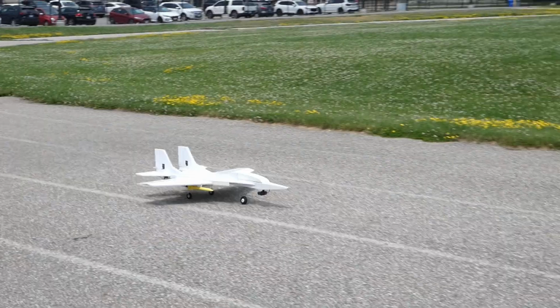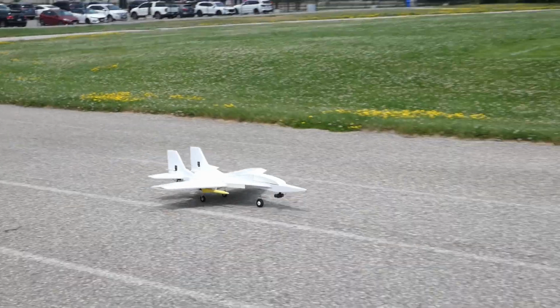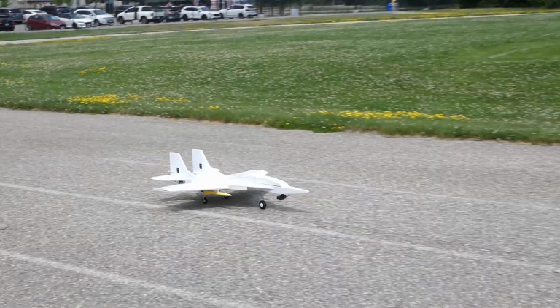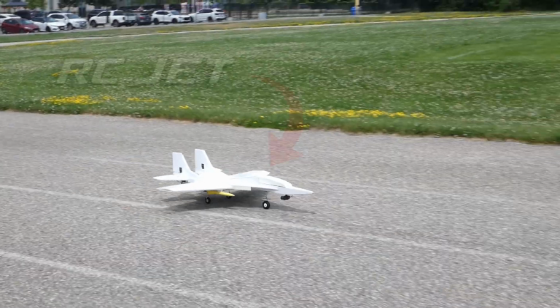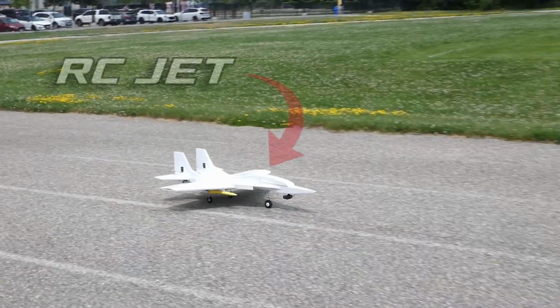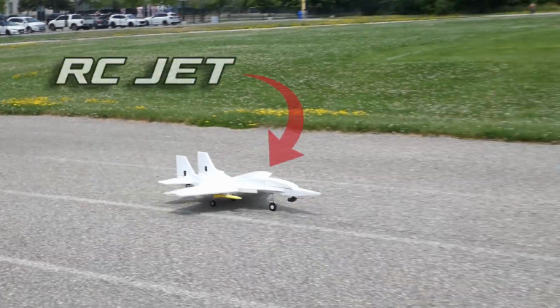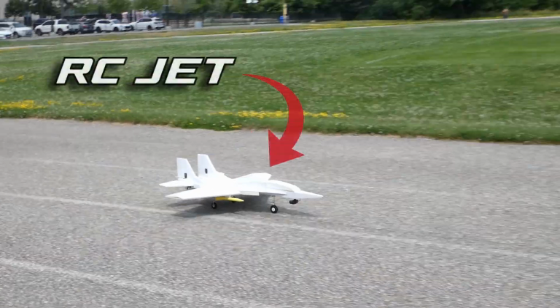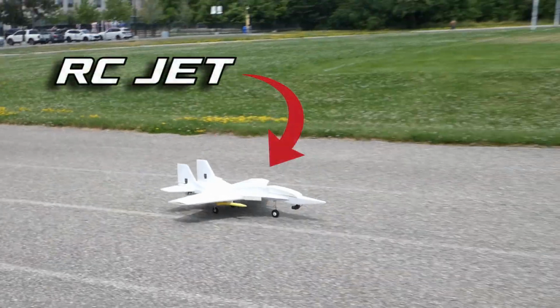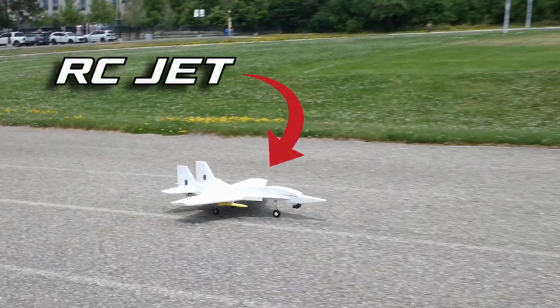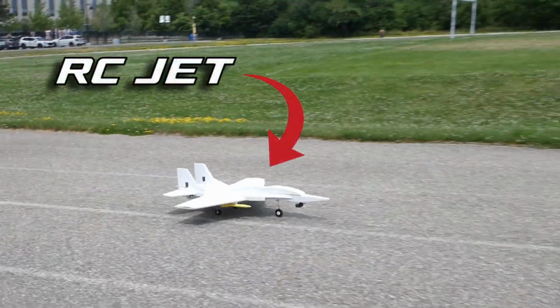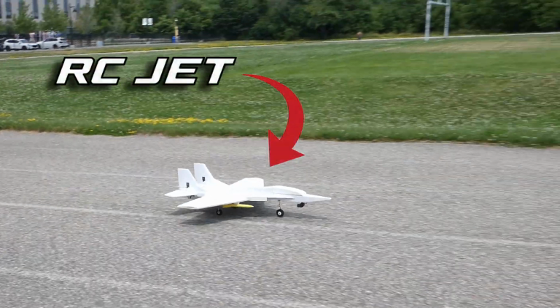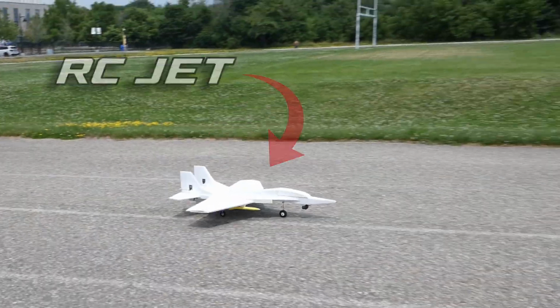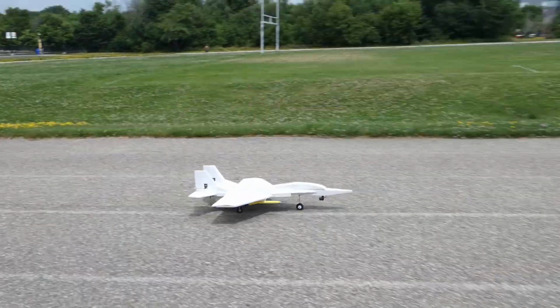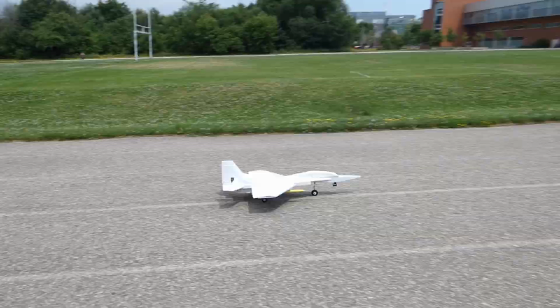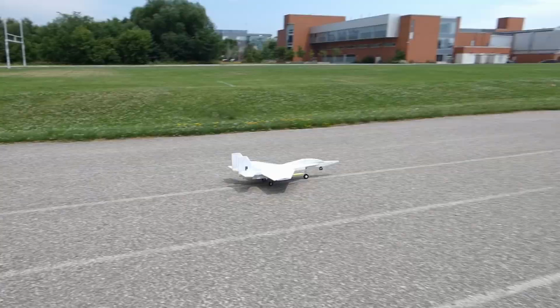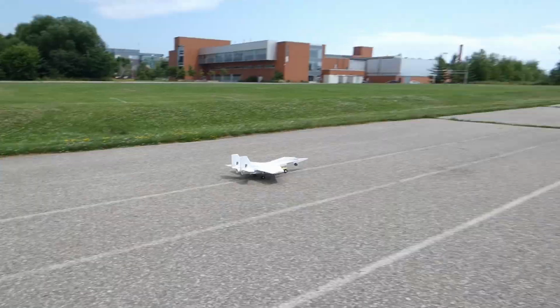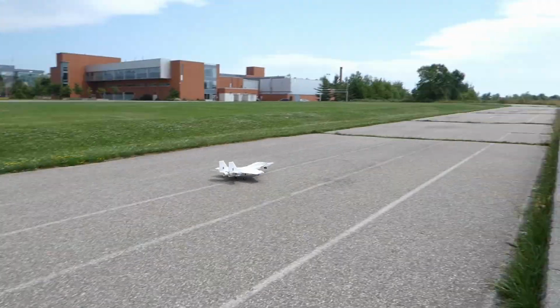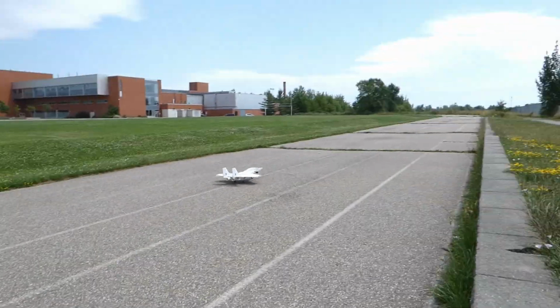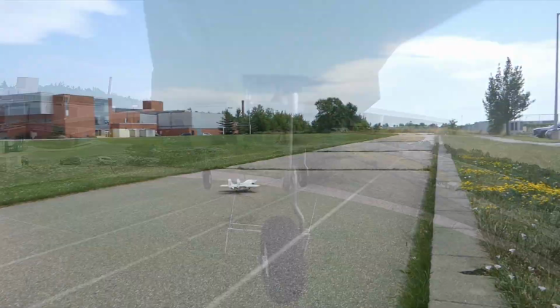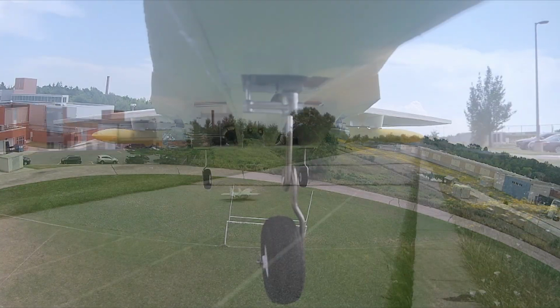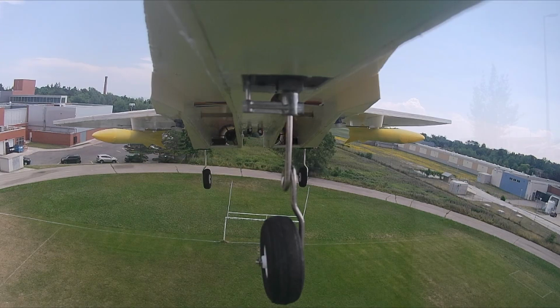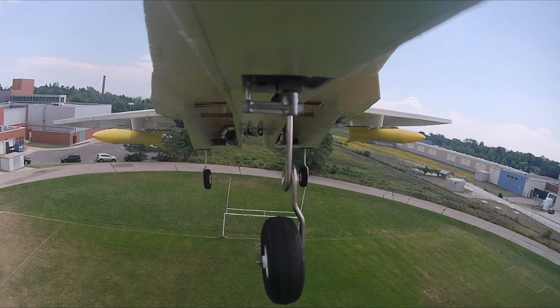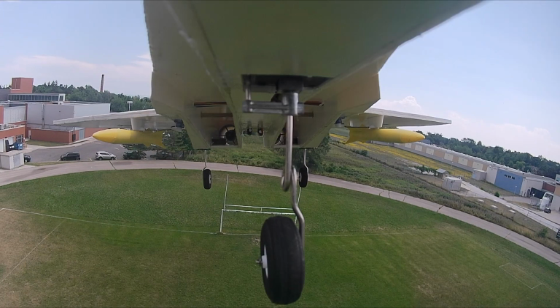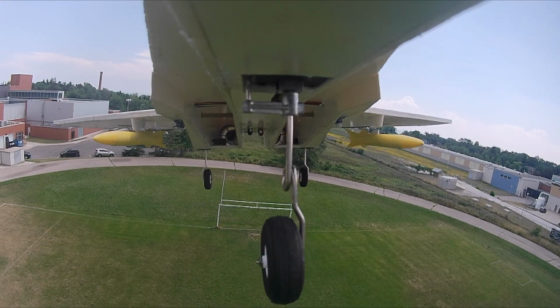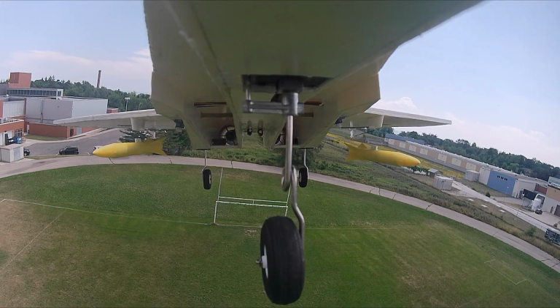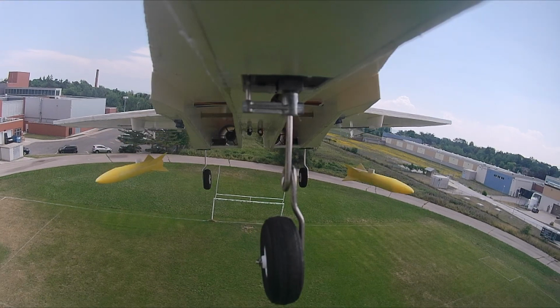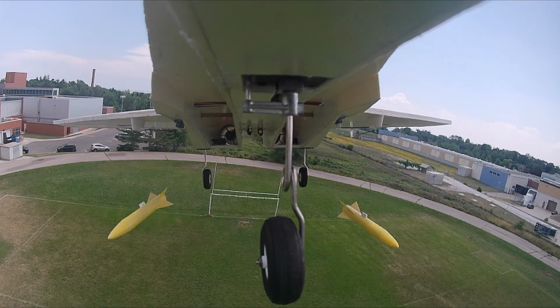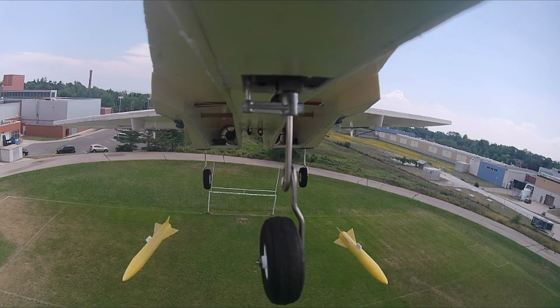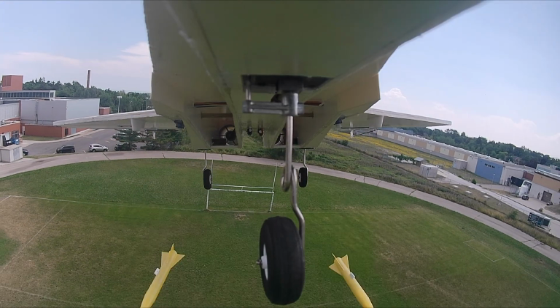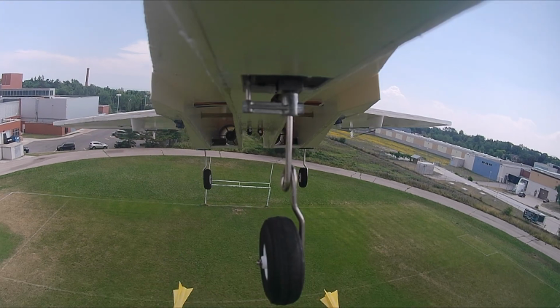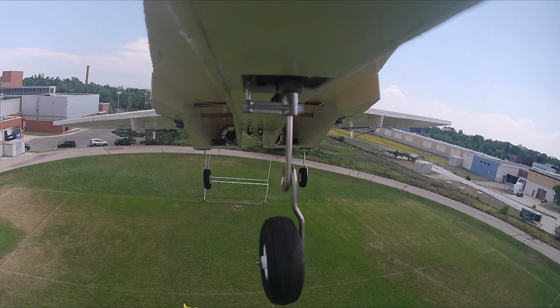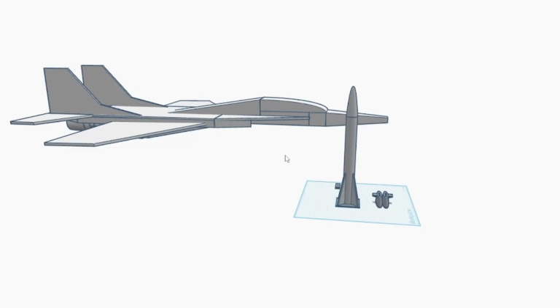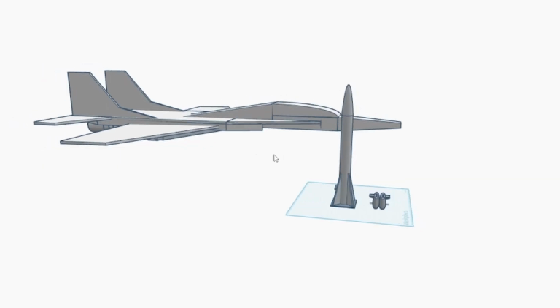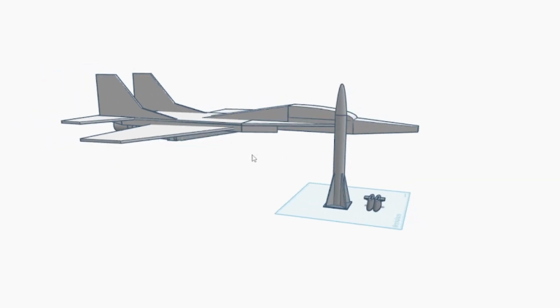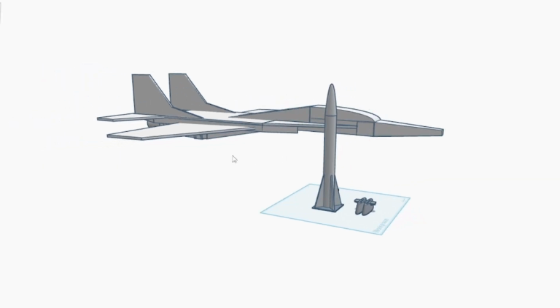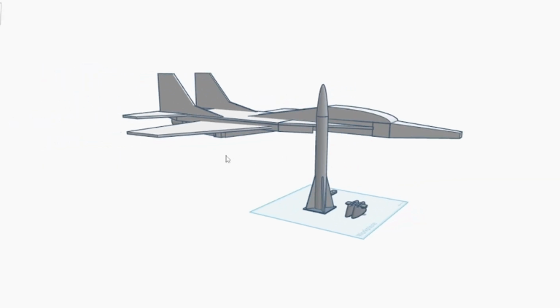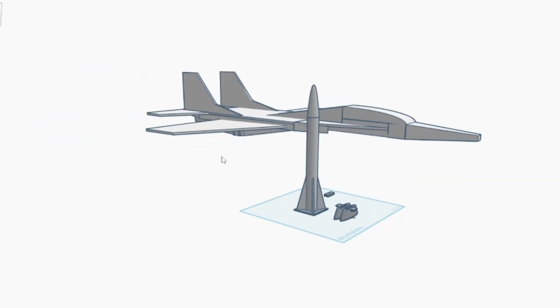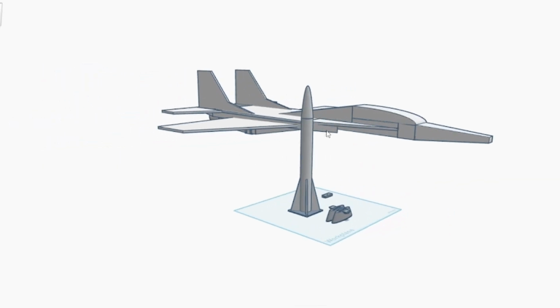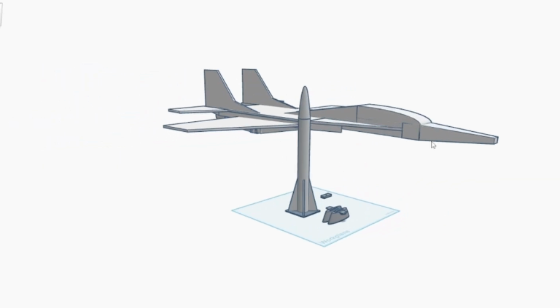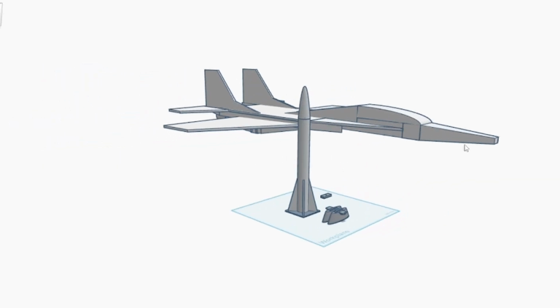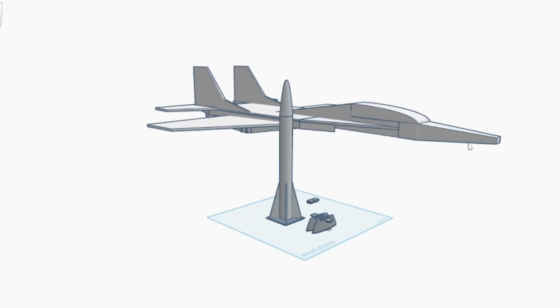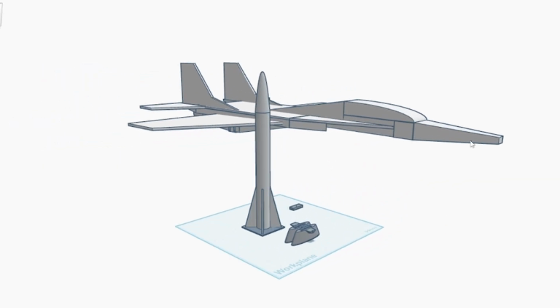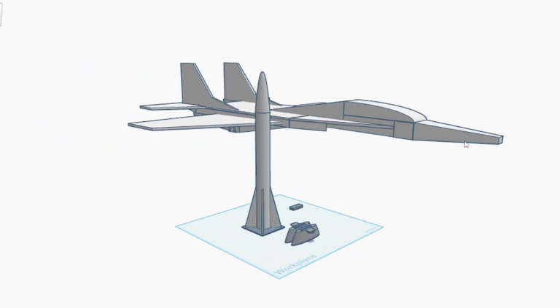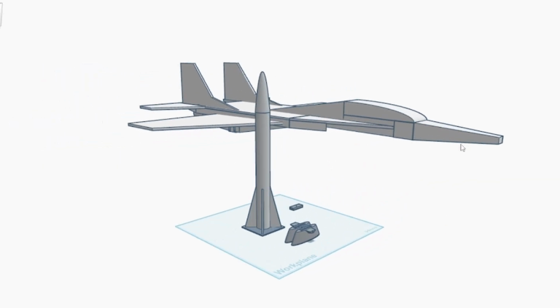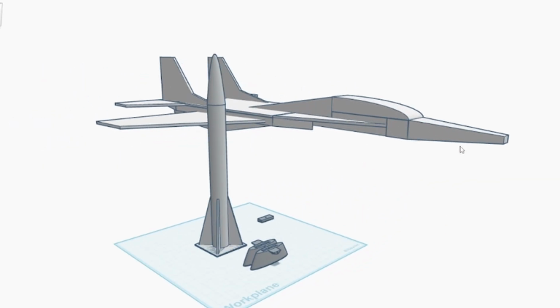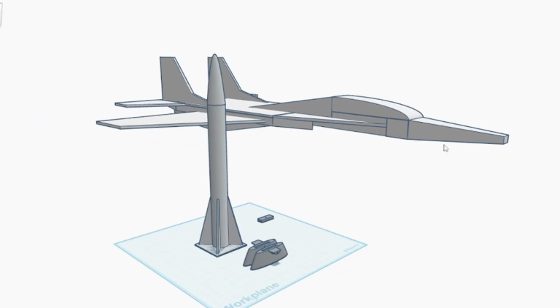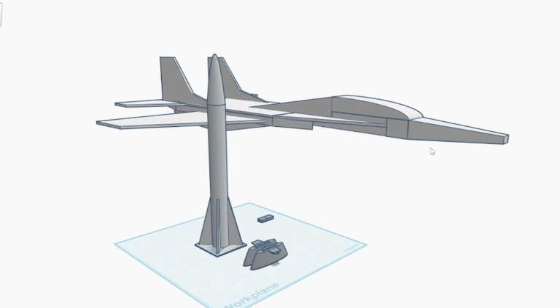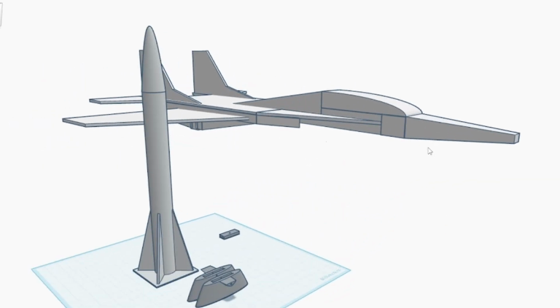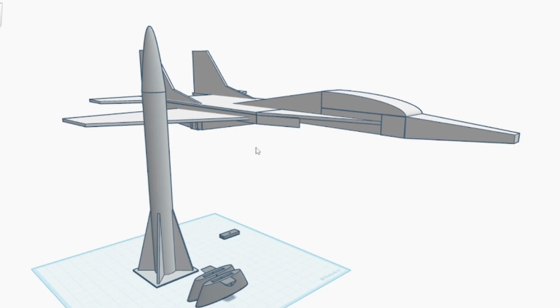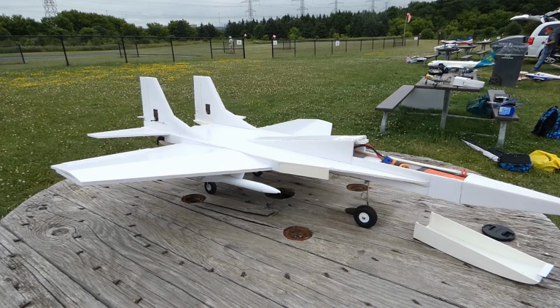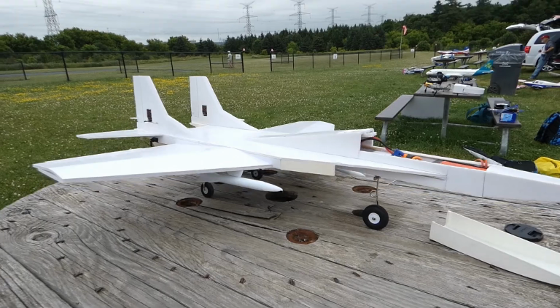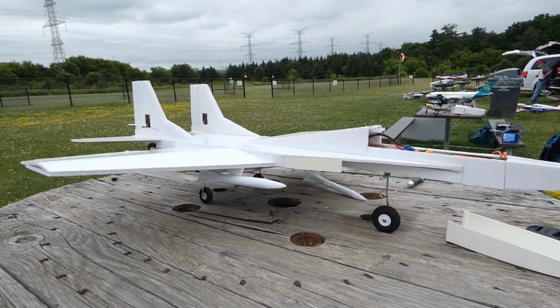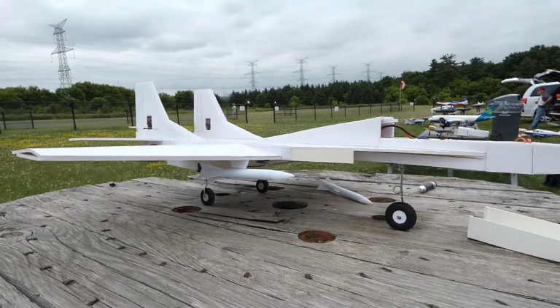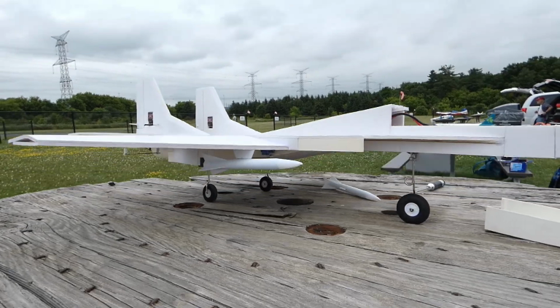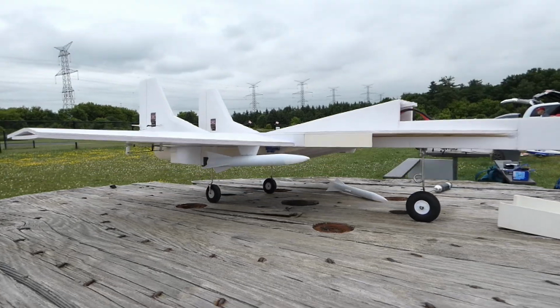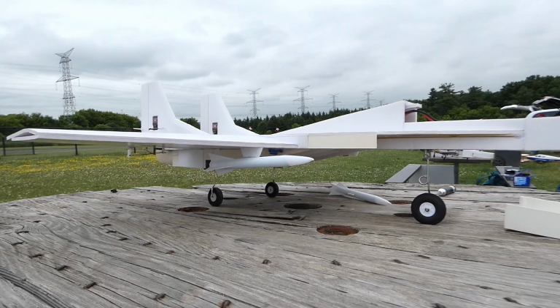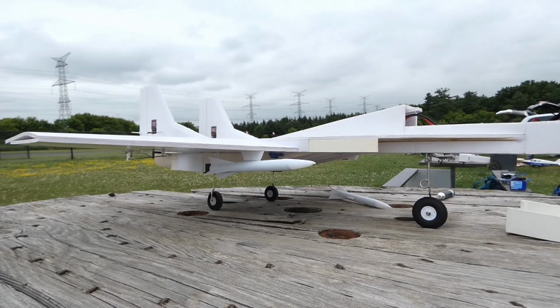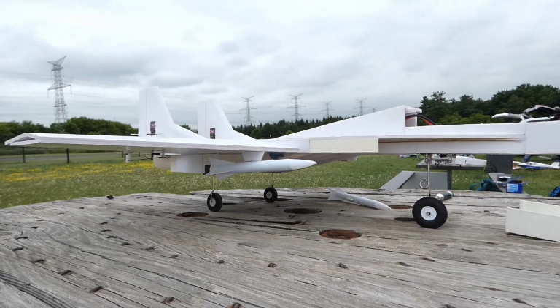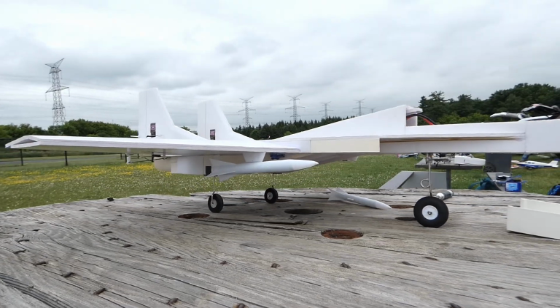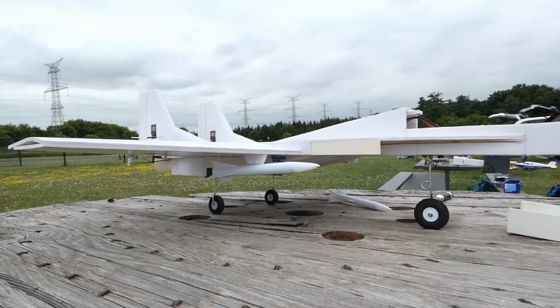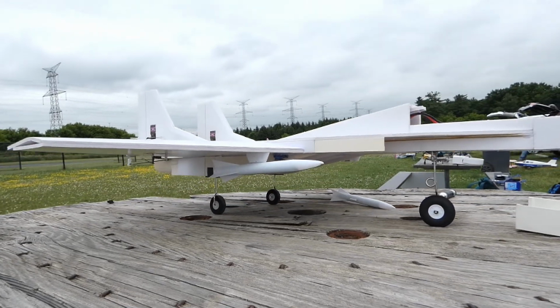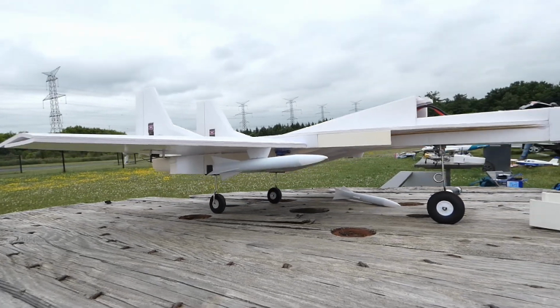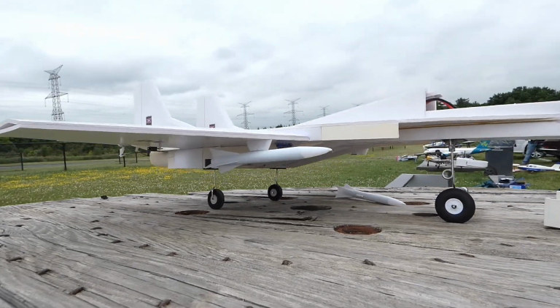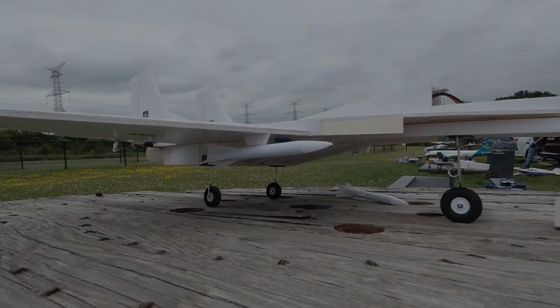This RC jet can drop real missiles. I'm not kidding. But in order to create this engineering masterpiece, we're going to need to solve a couple of issues.